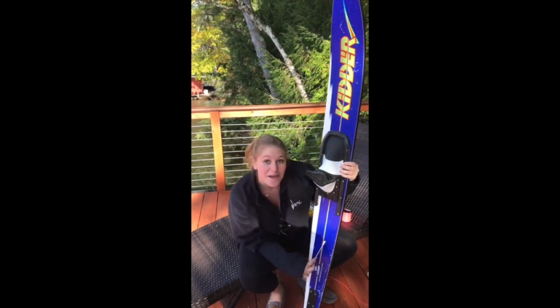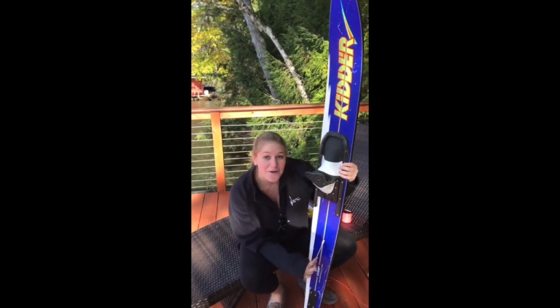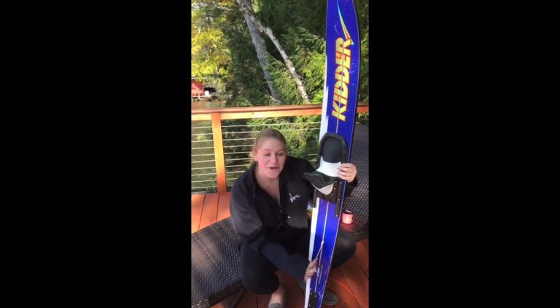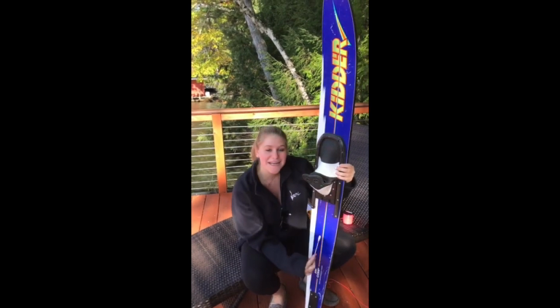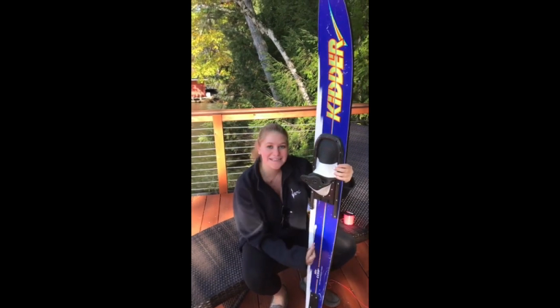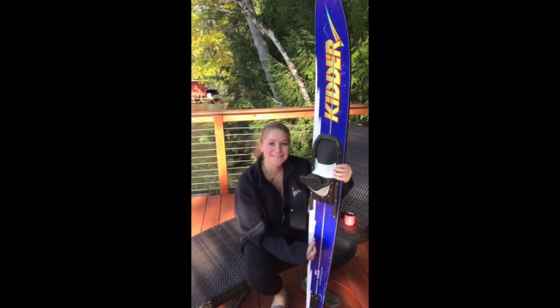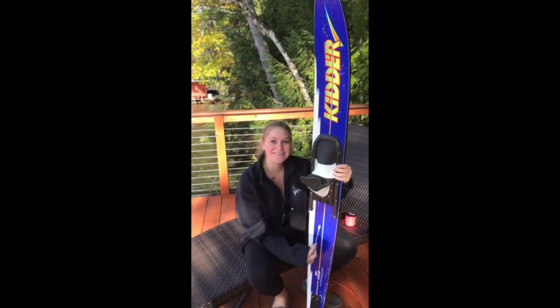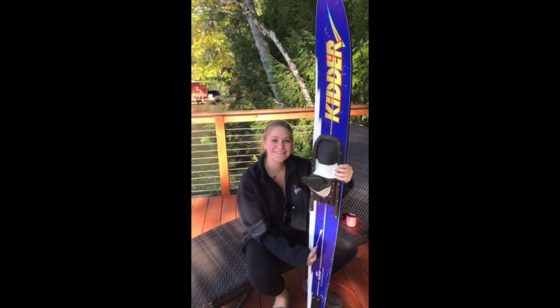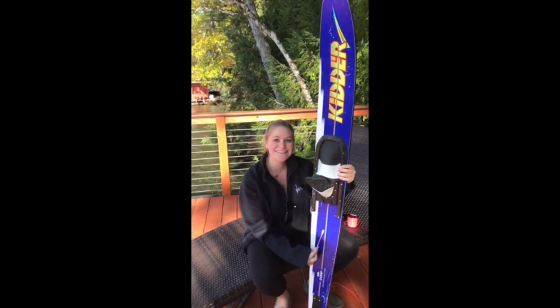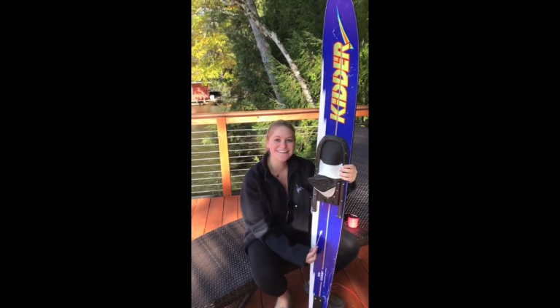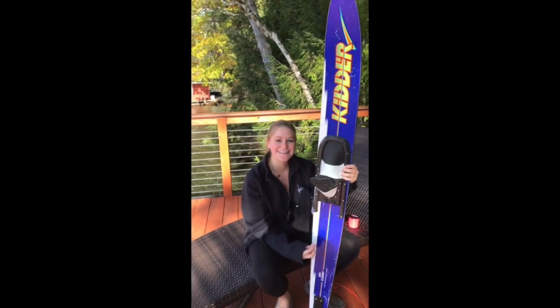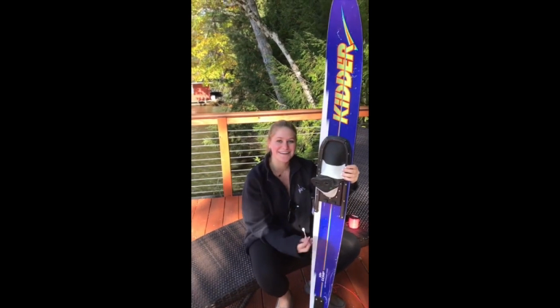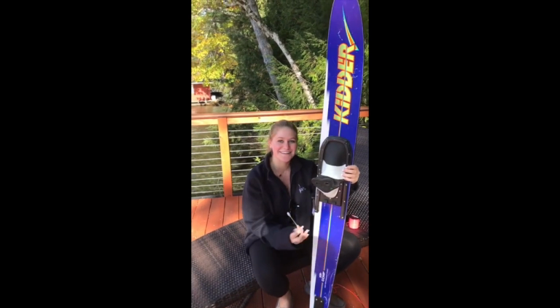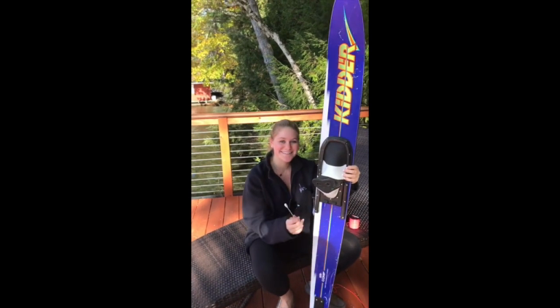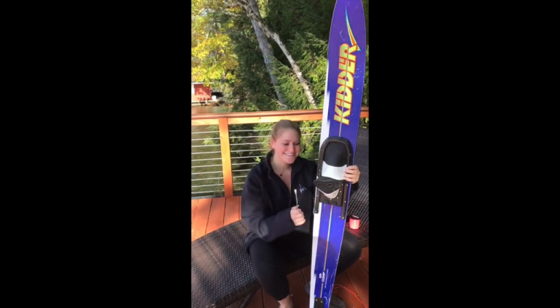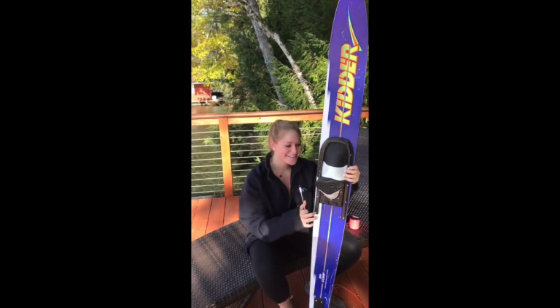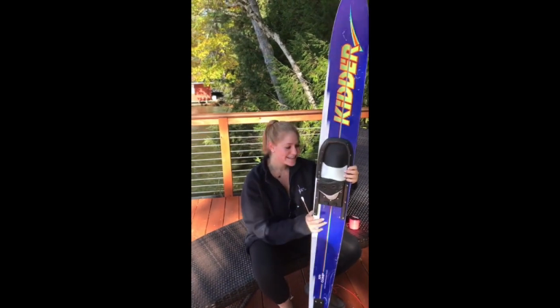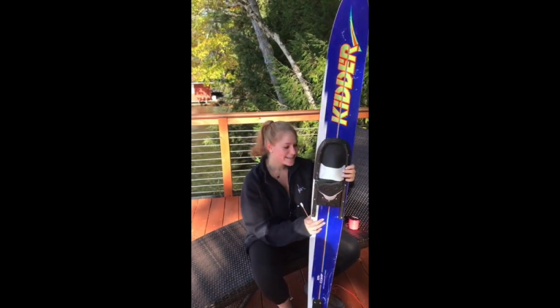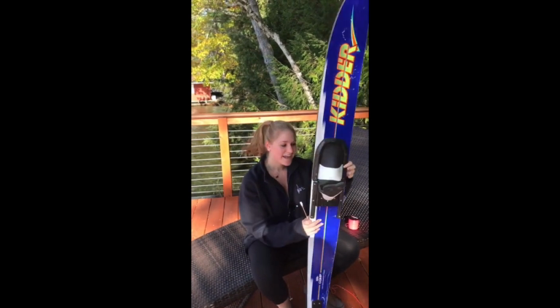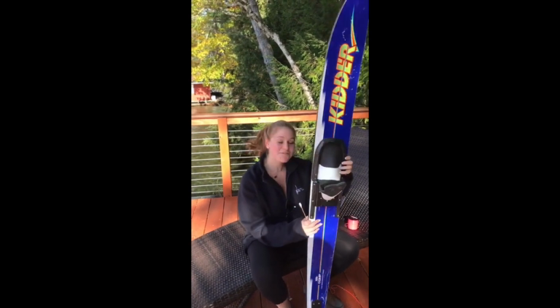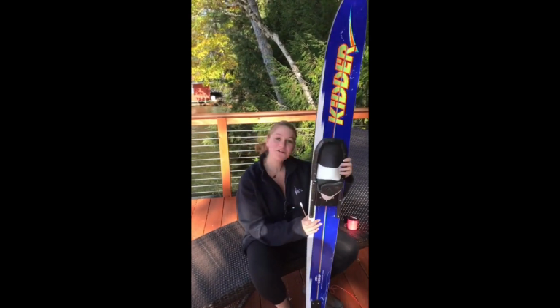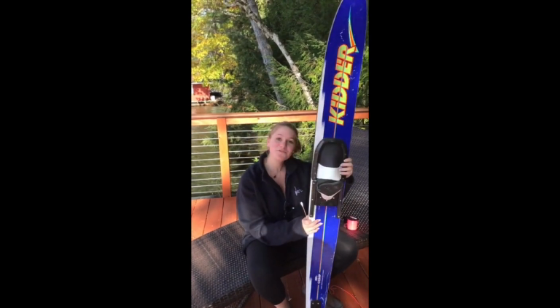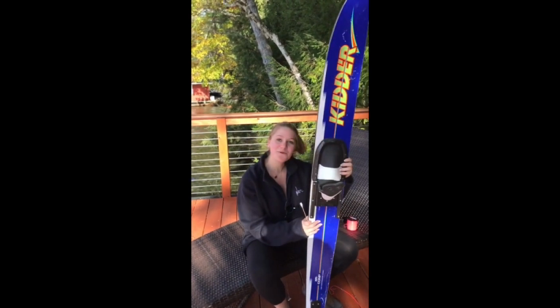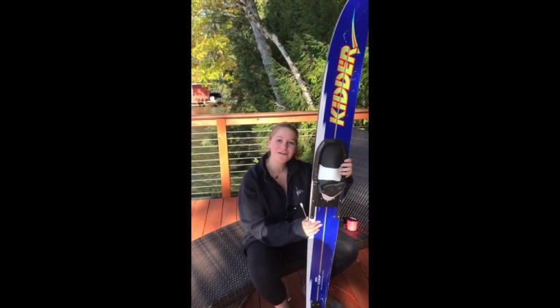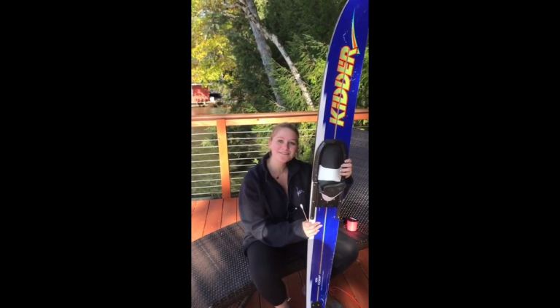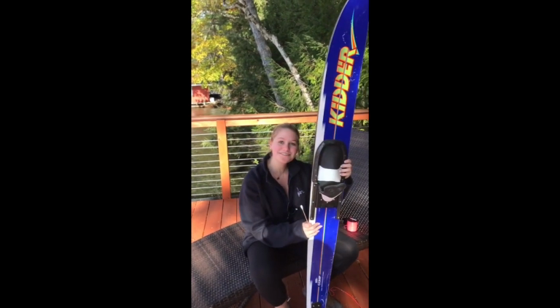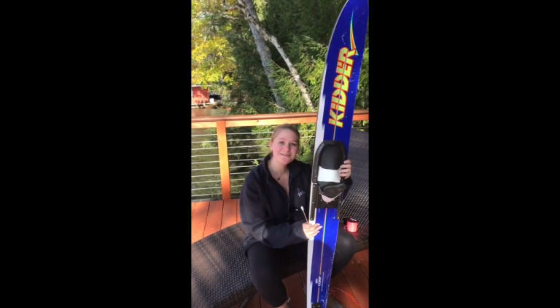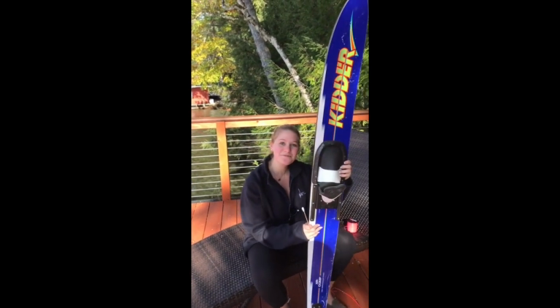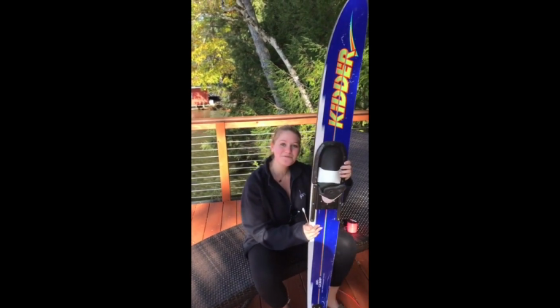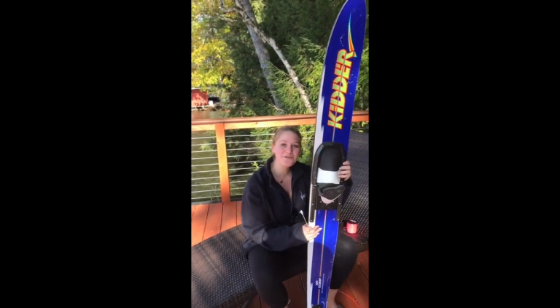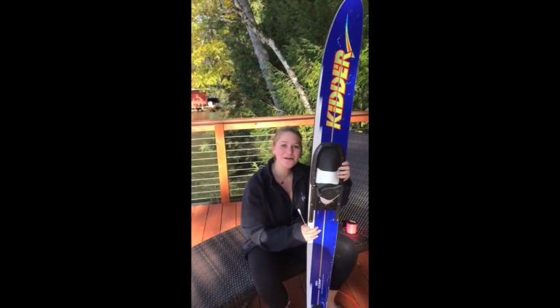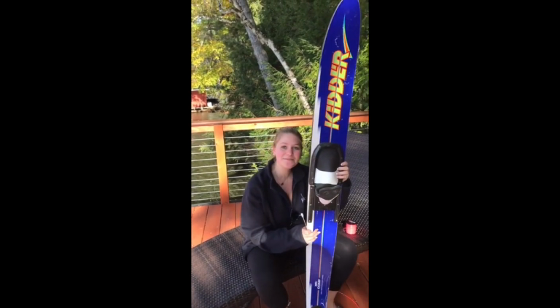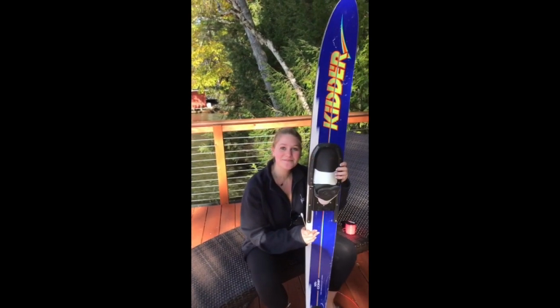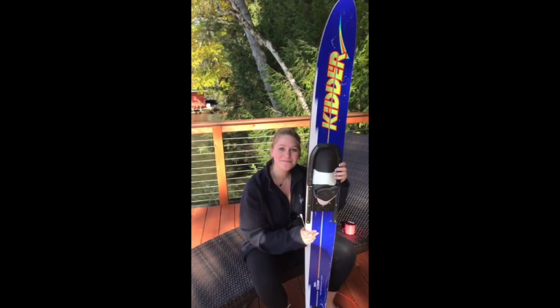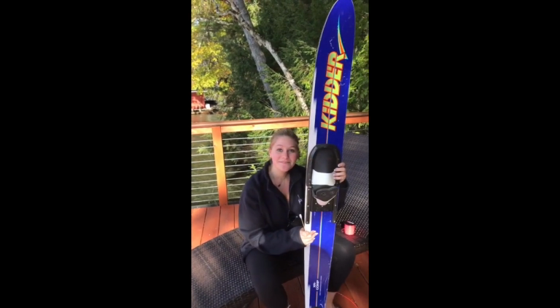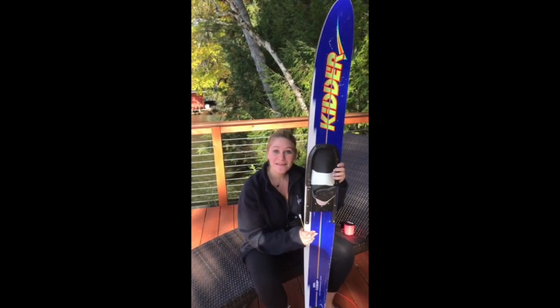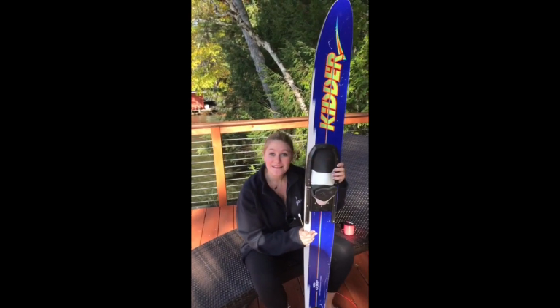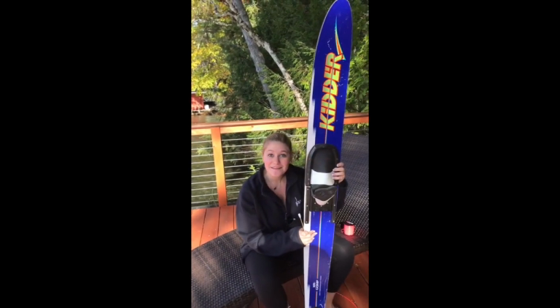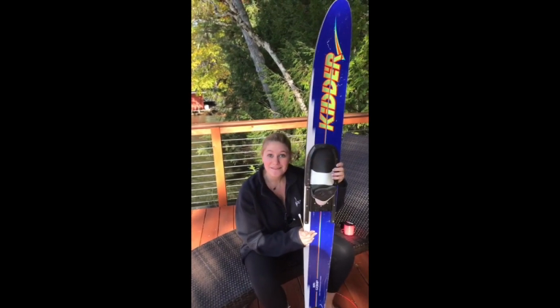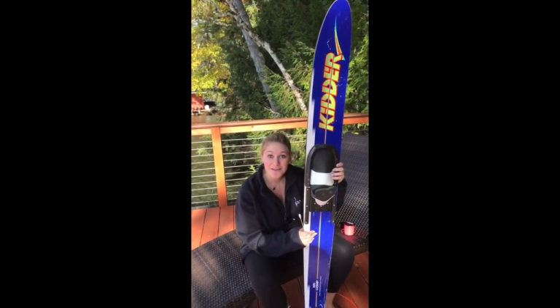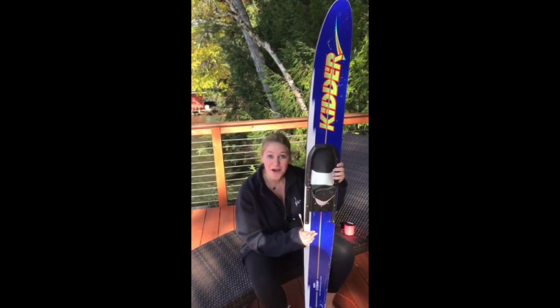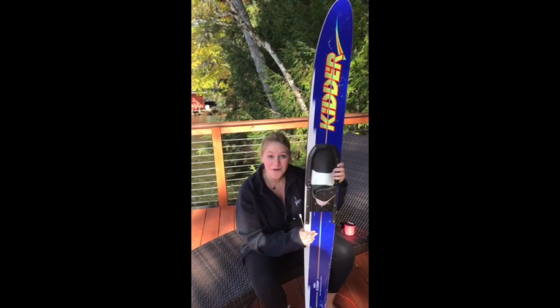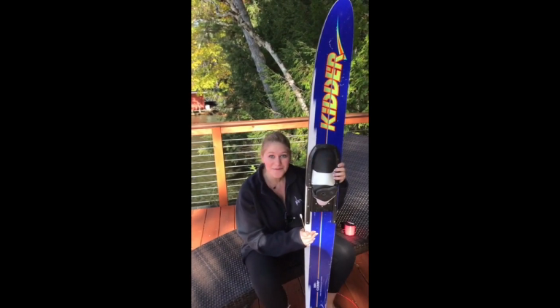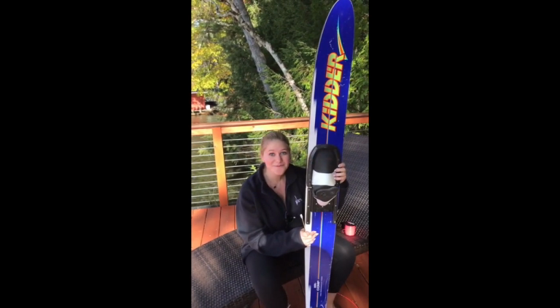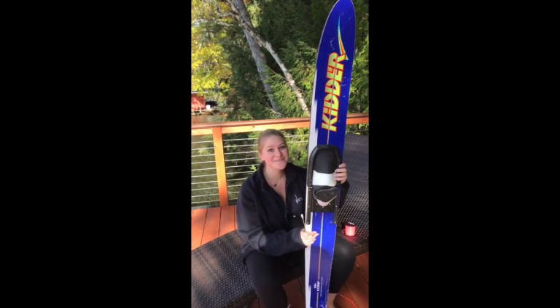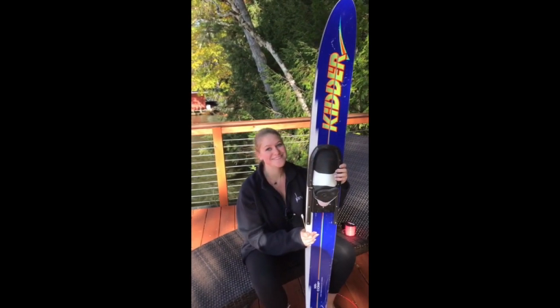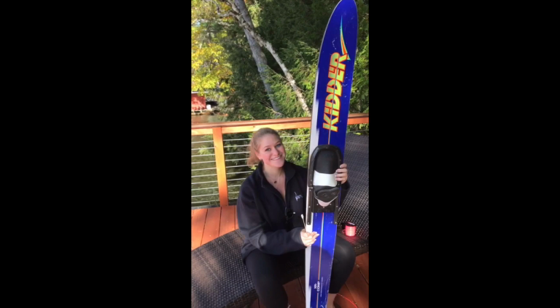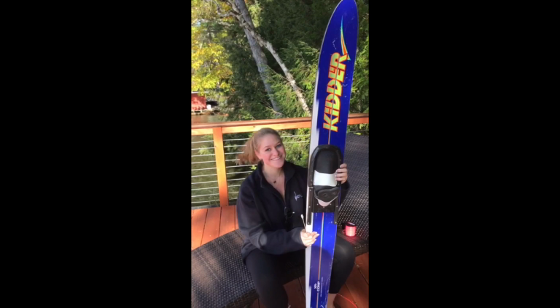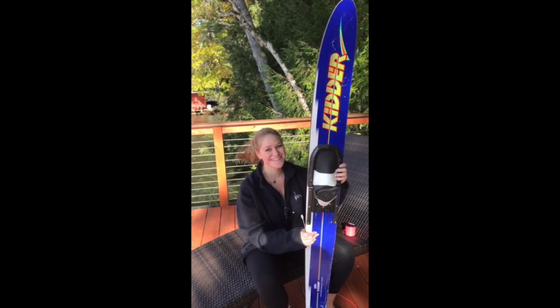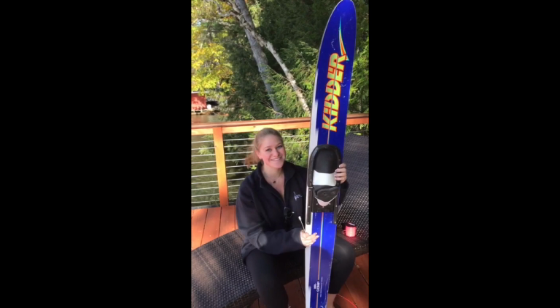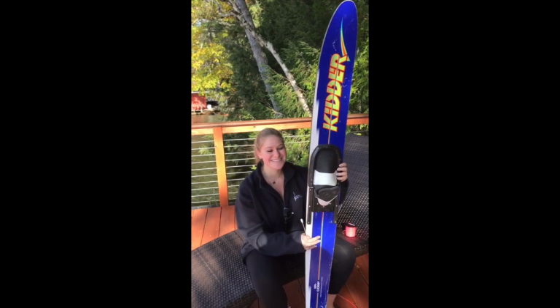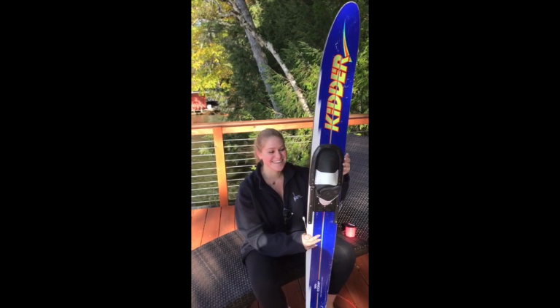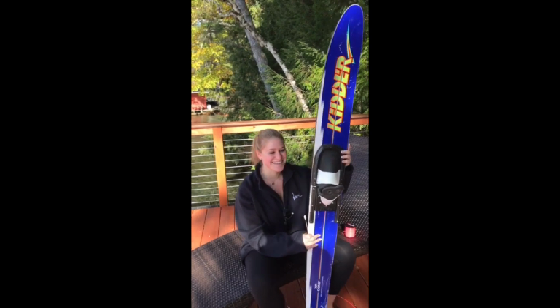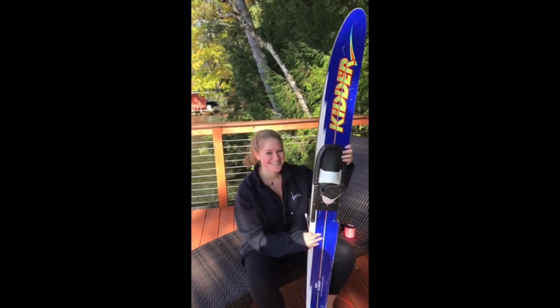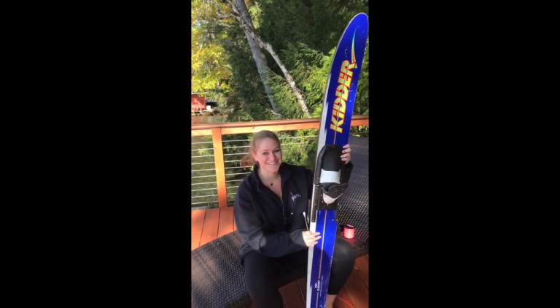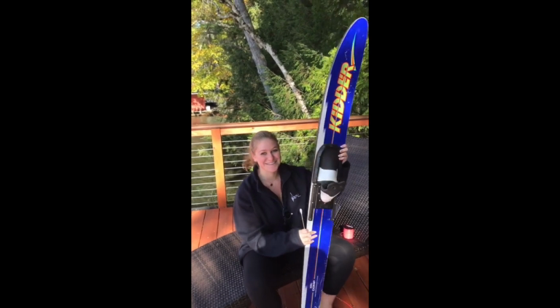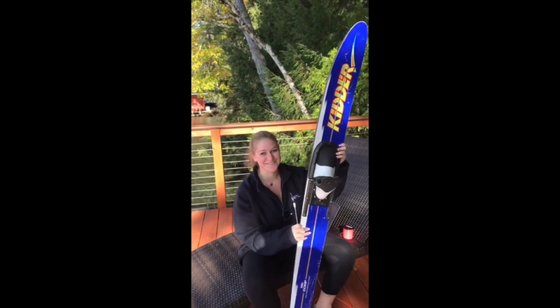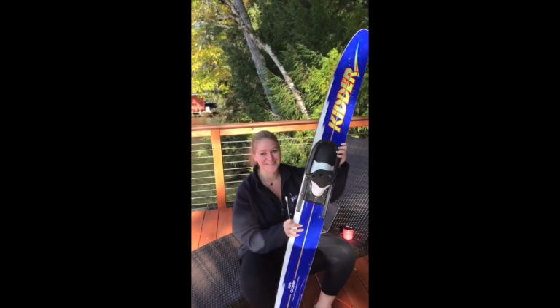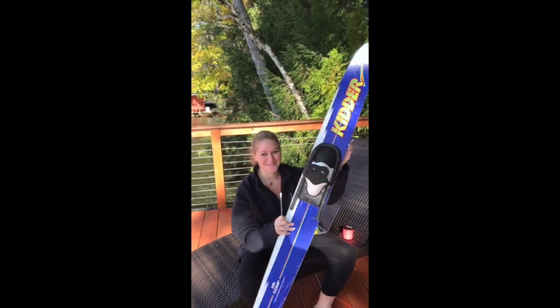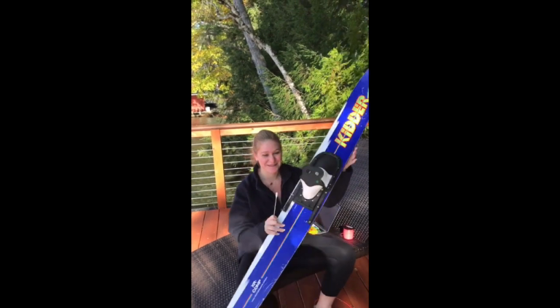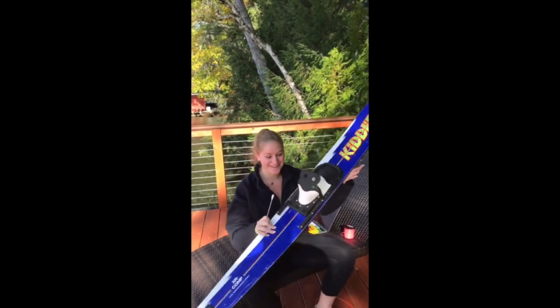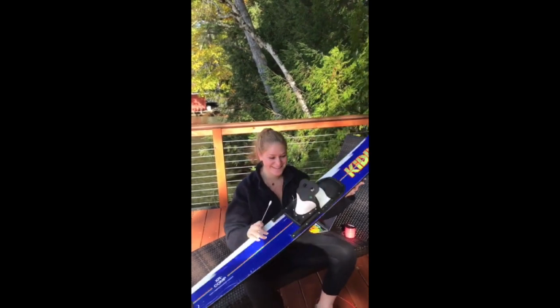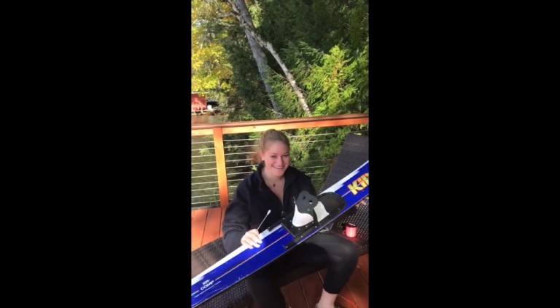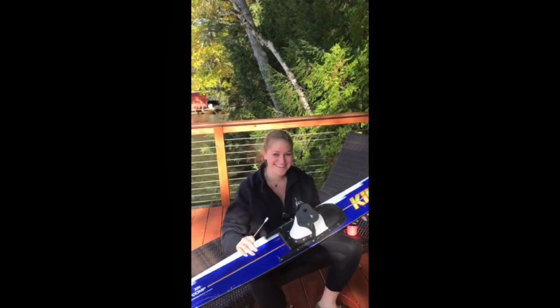Oh, hey! Didn't see you there! Have you ever water skied before? No? Well, let me tell you a little something about it.